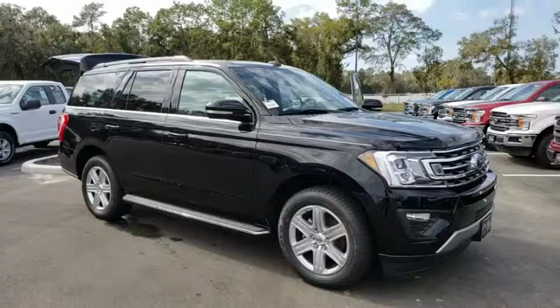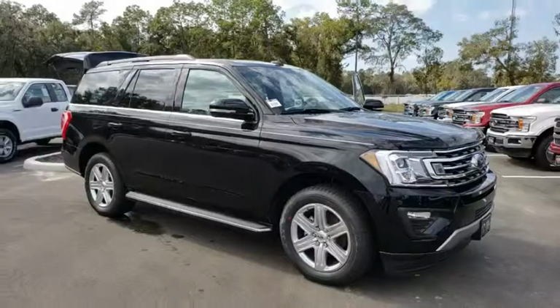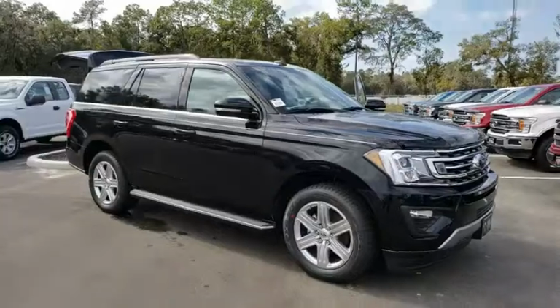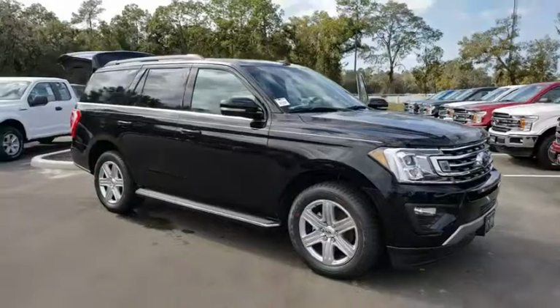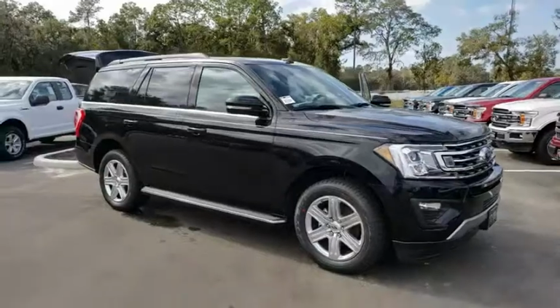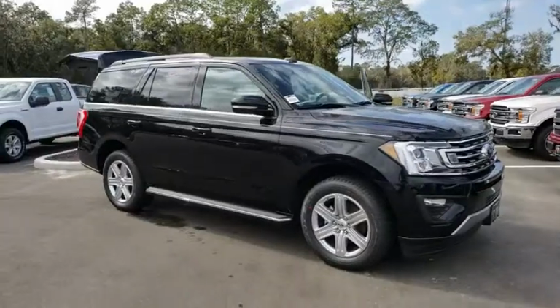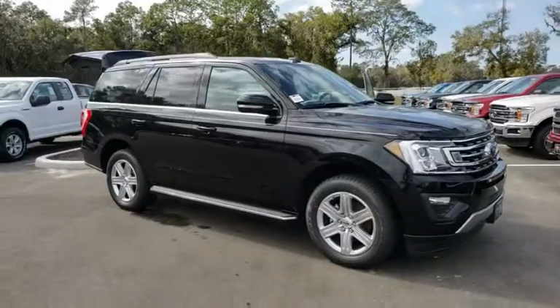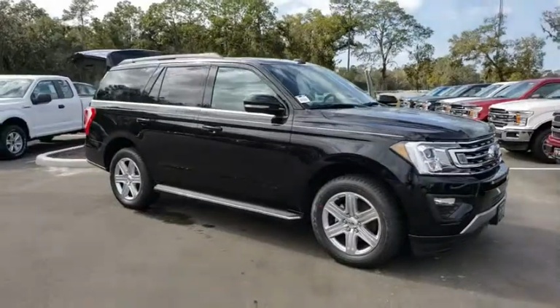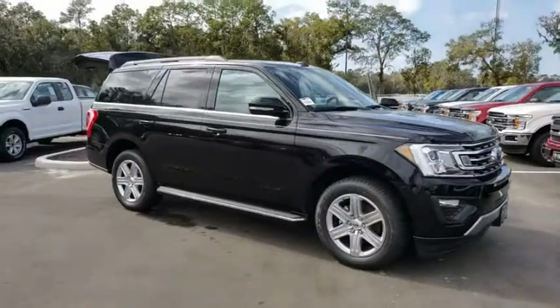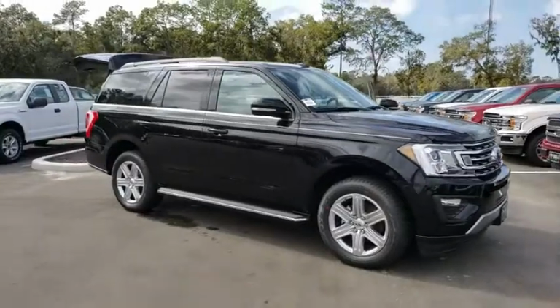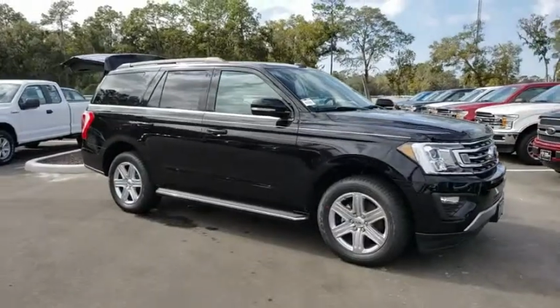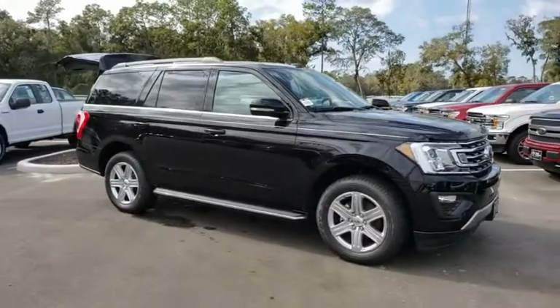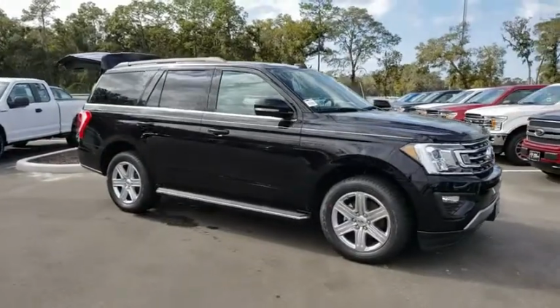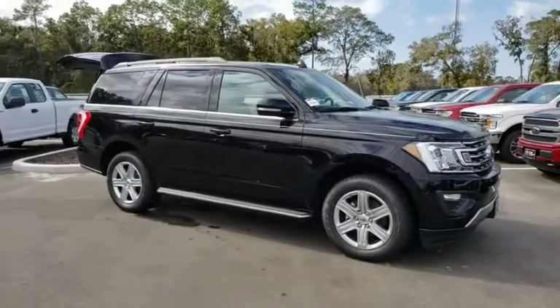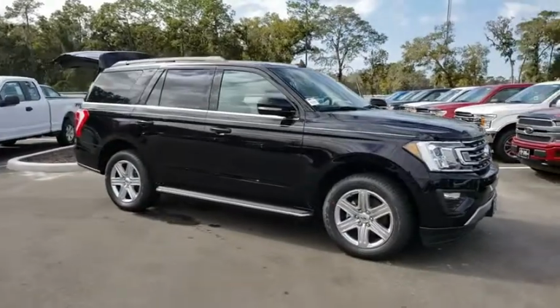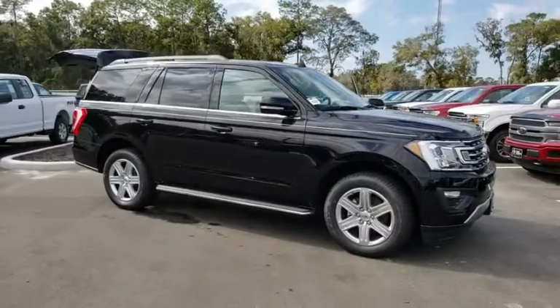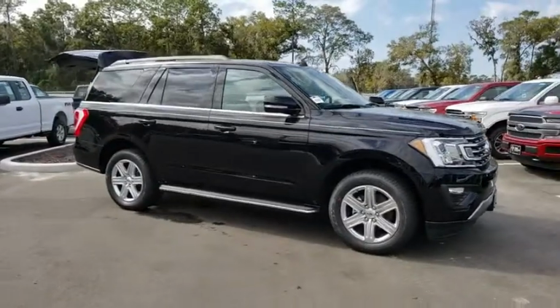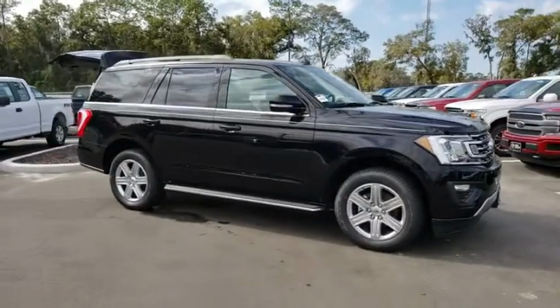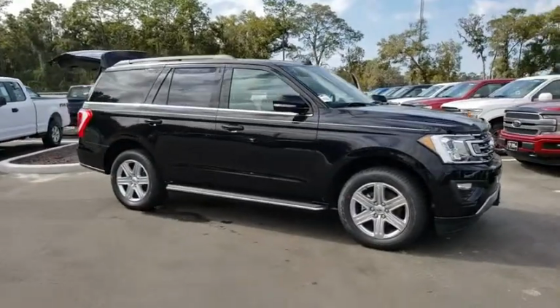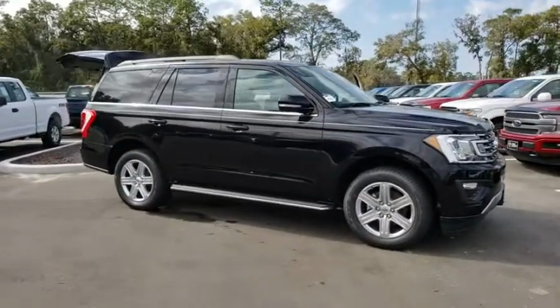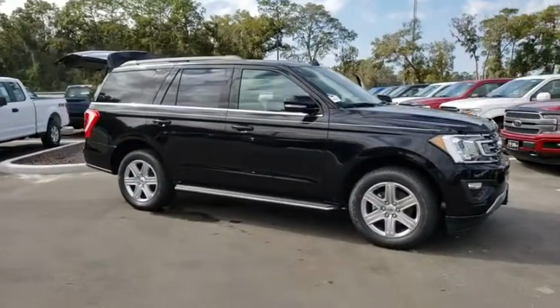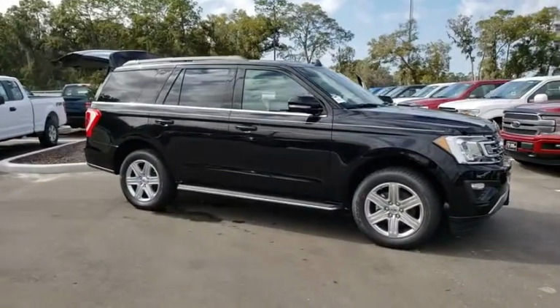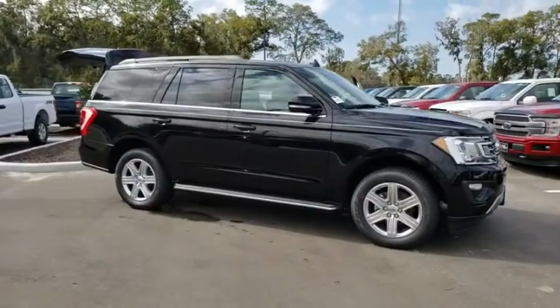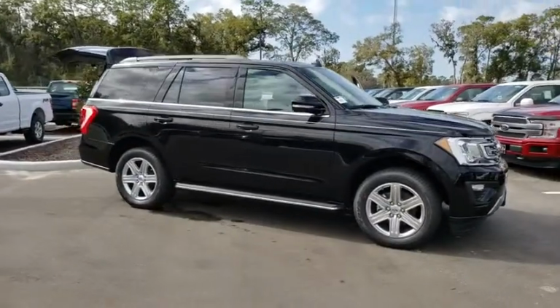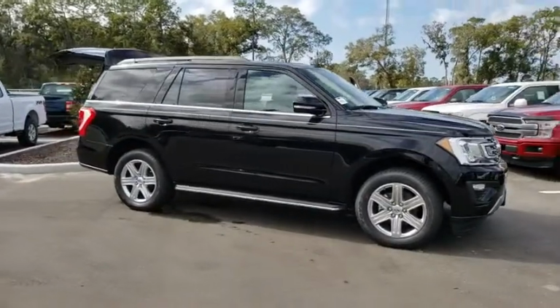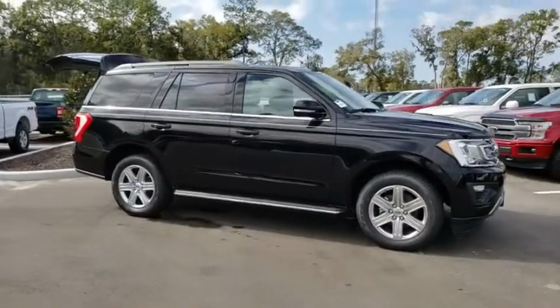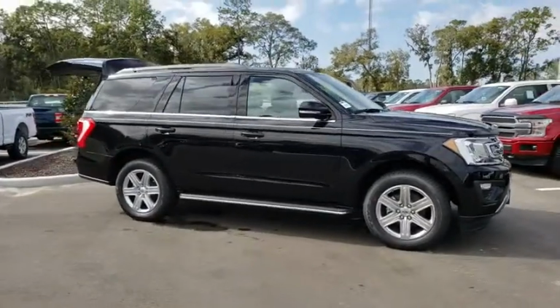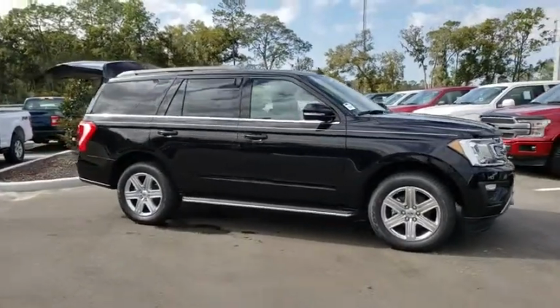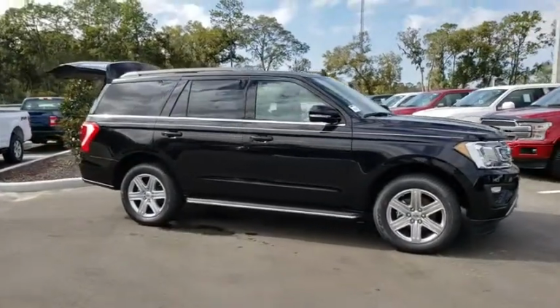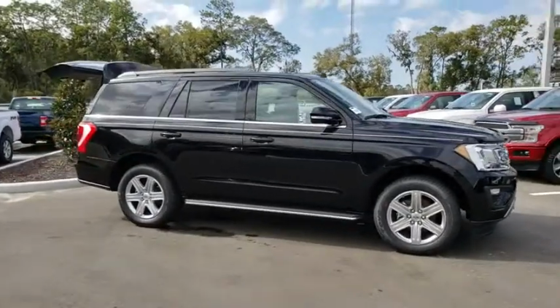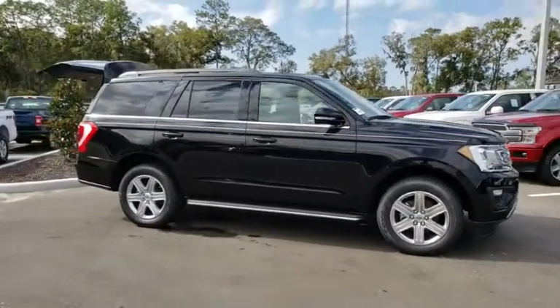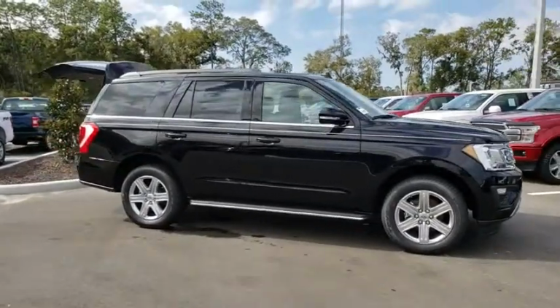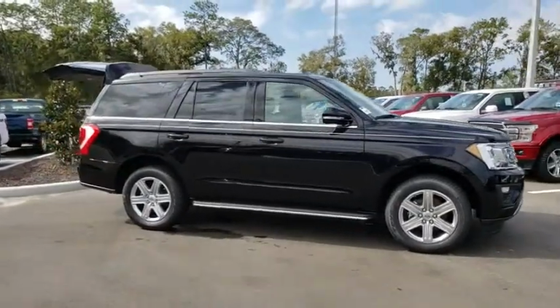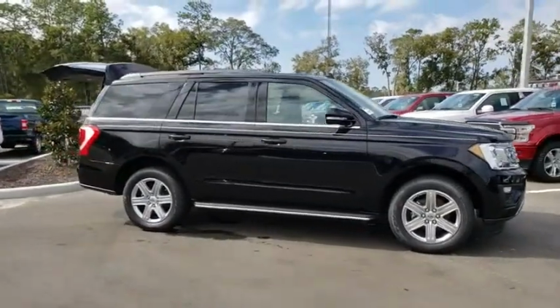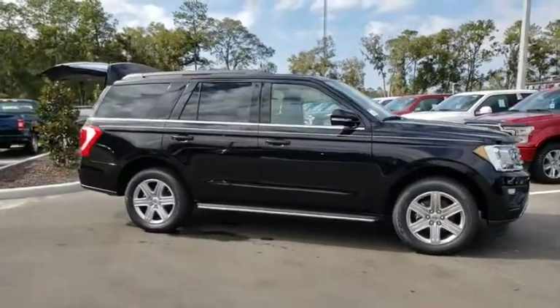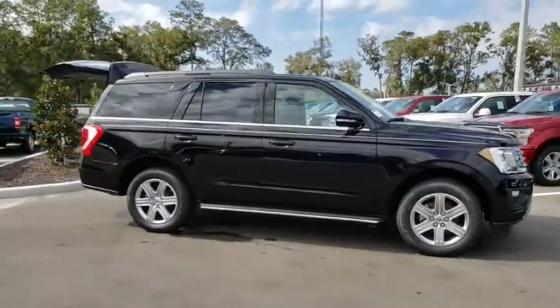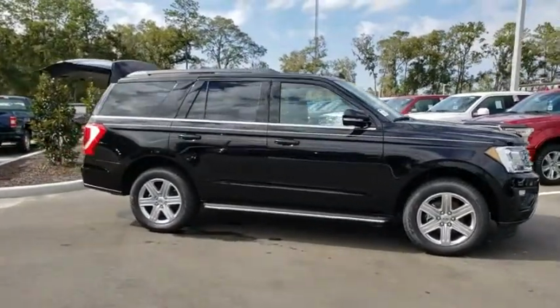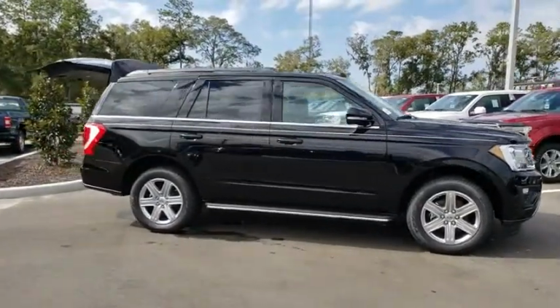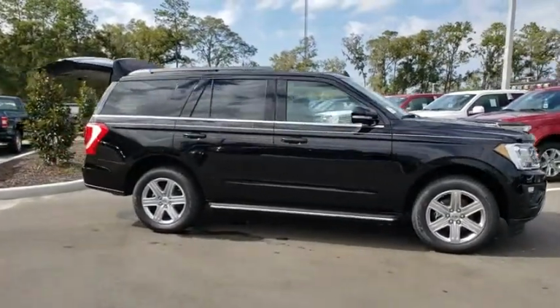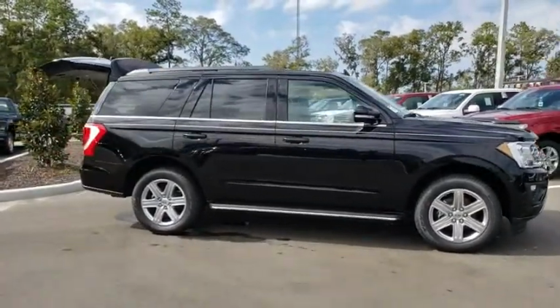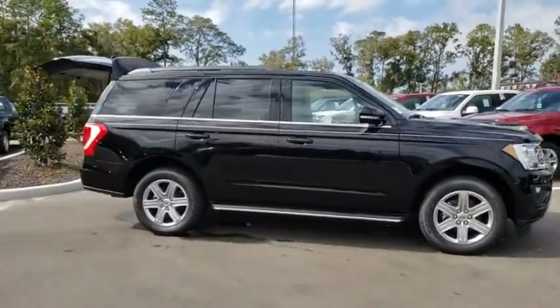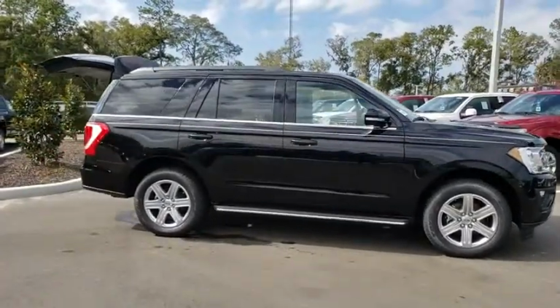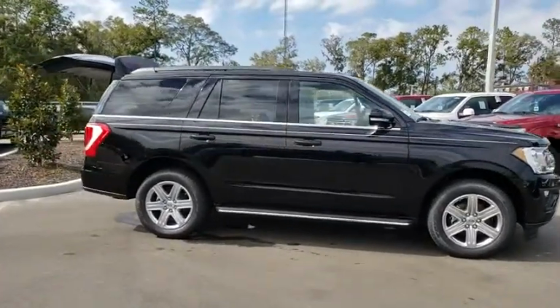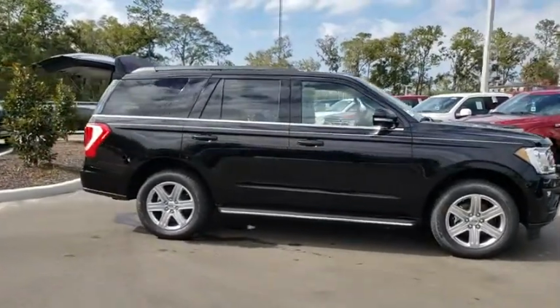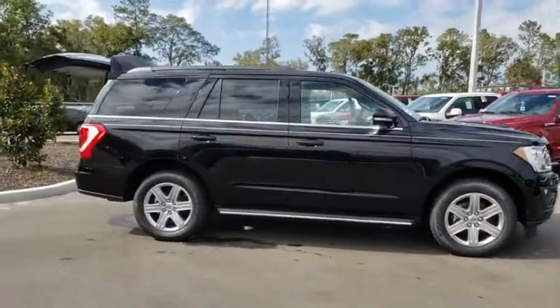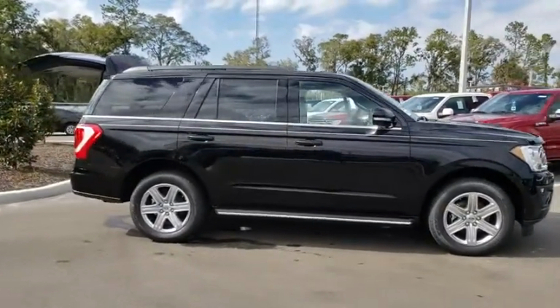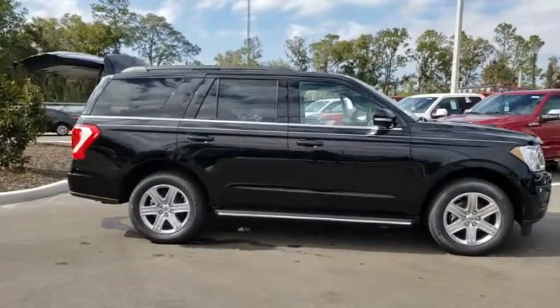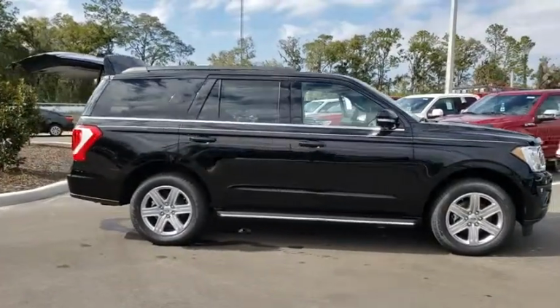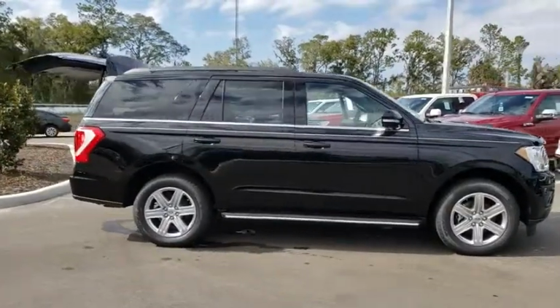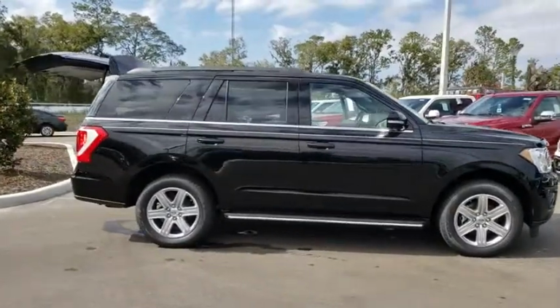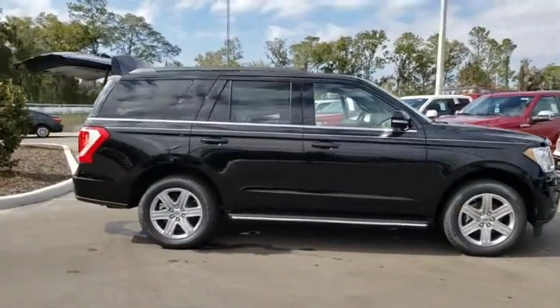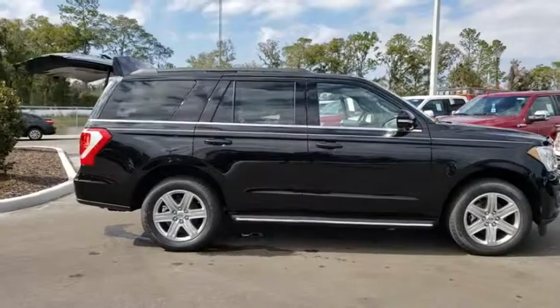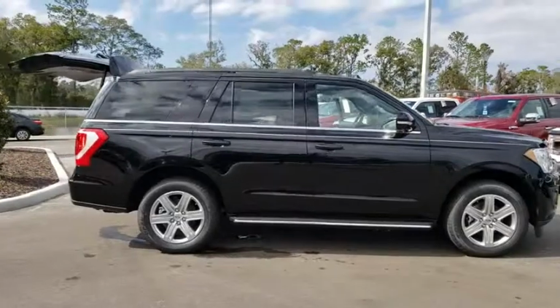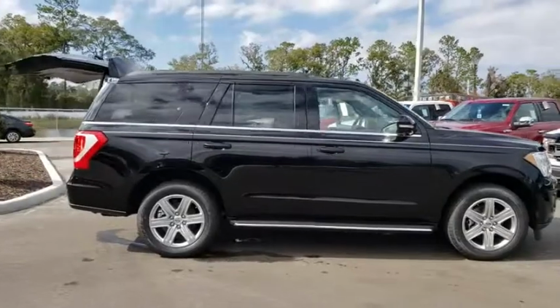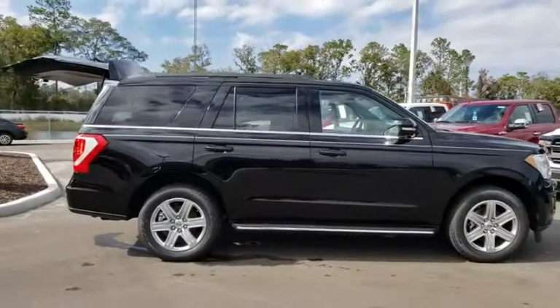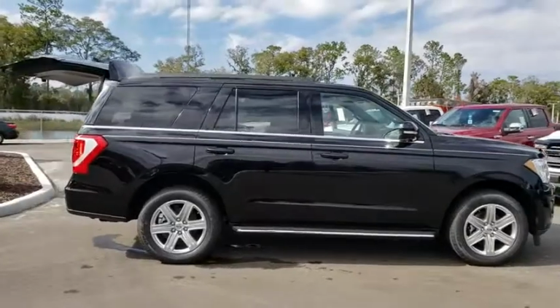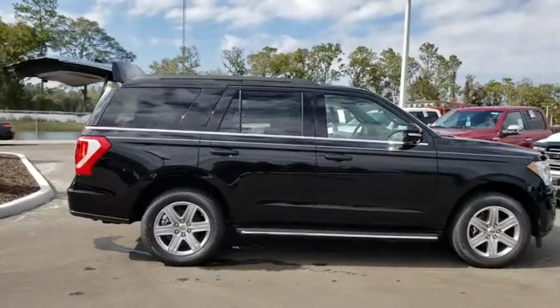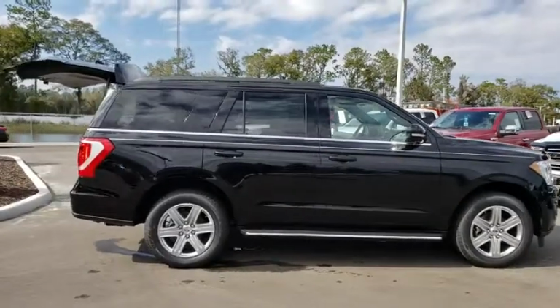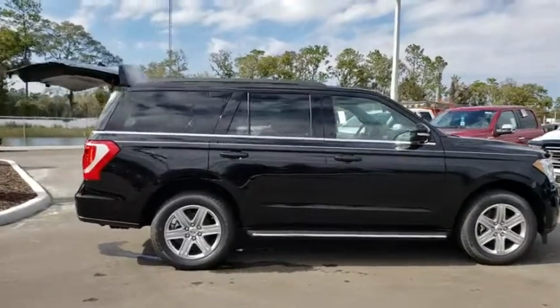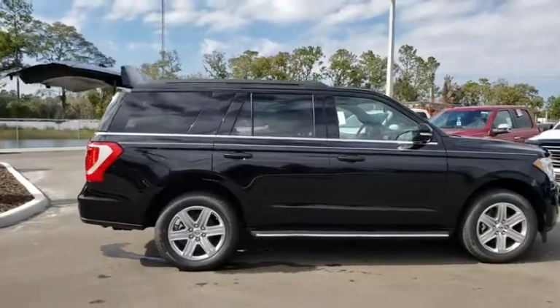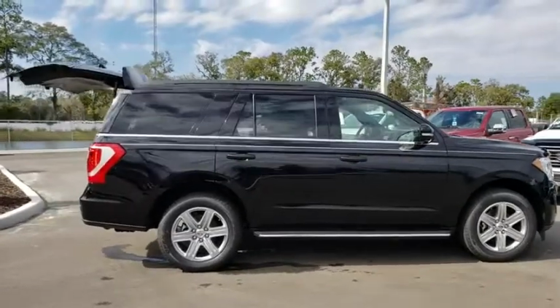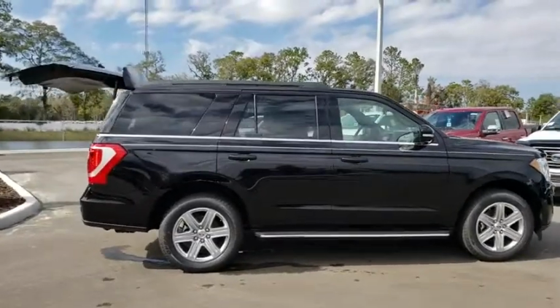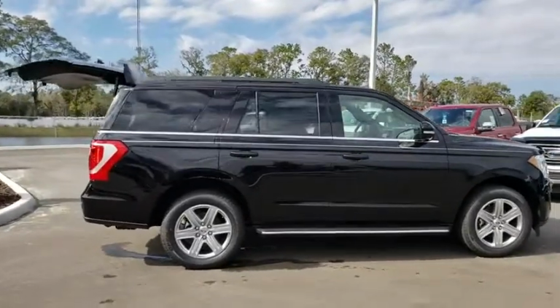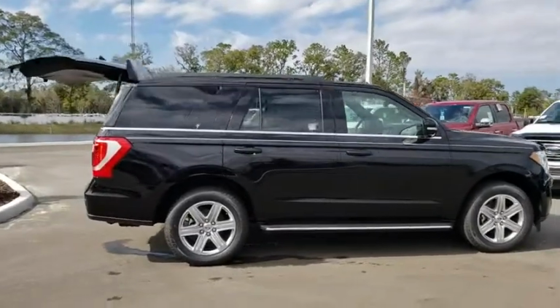2019 Ford Expedition. Powerful, controlled, resourceful. Expedition.